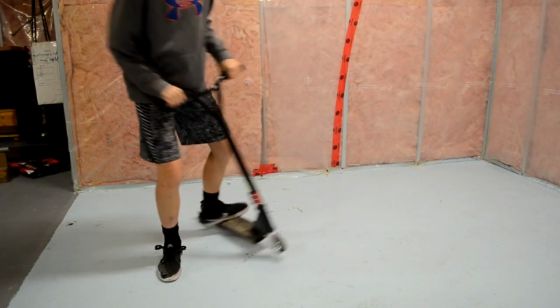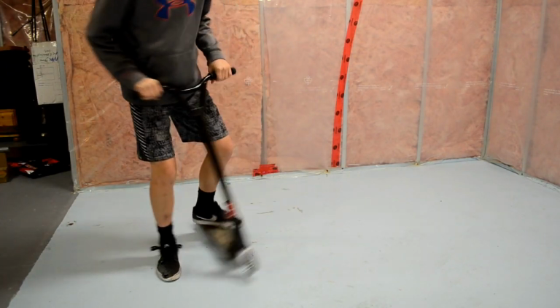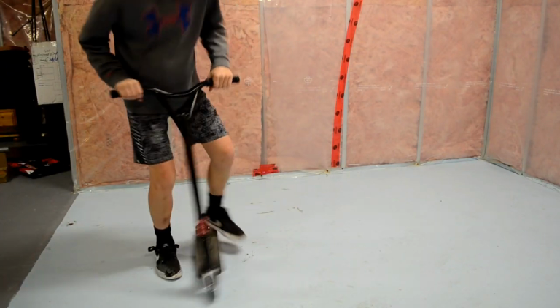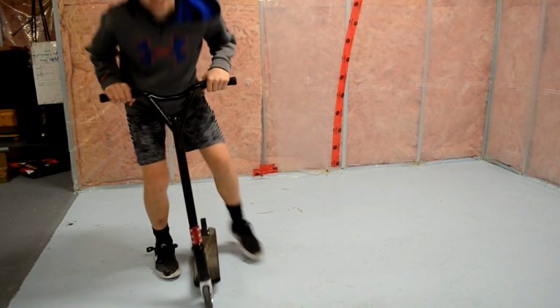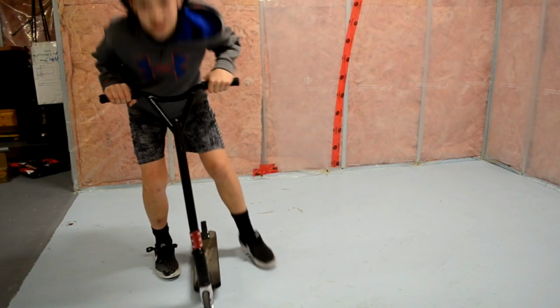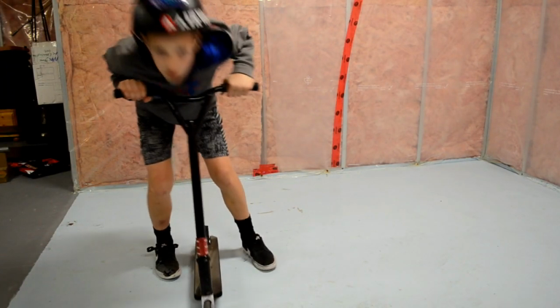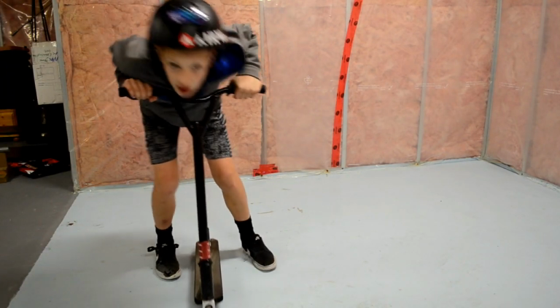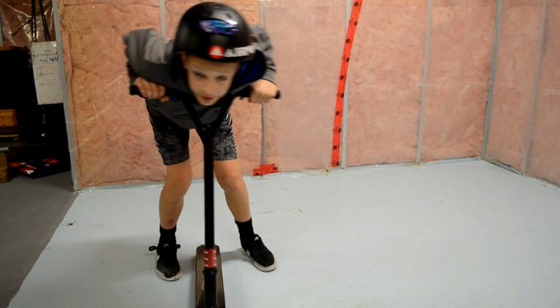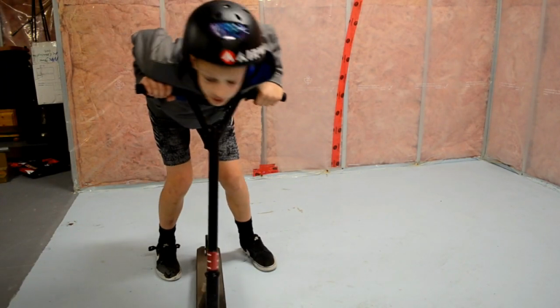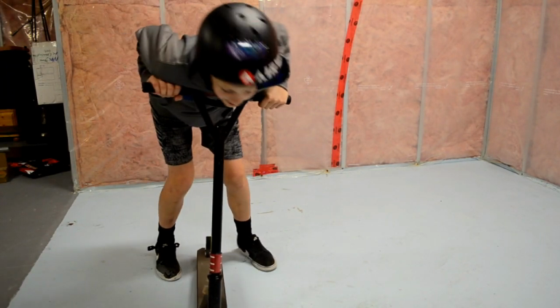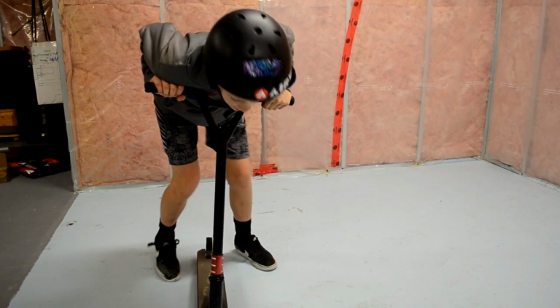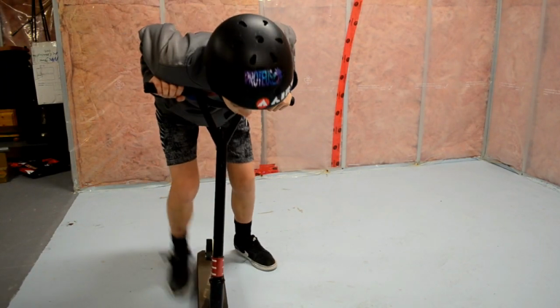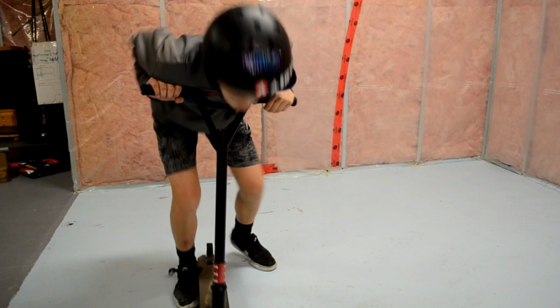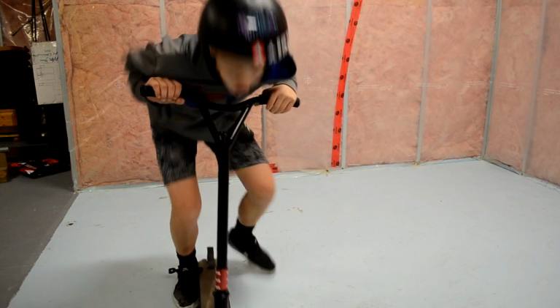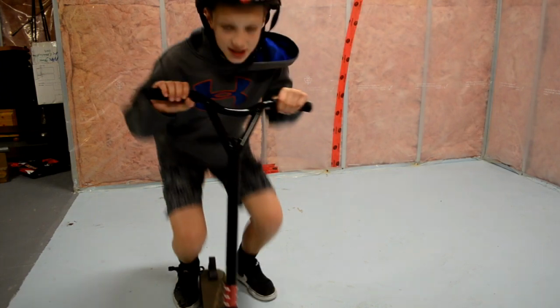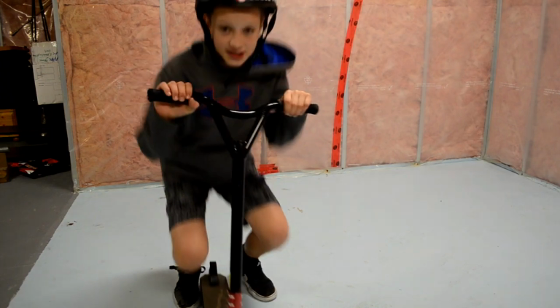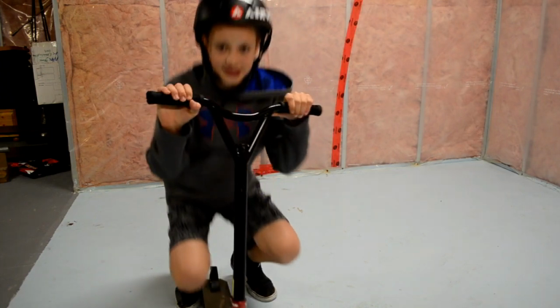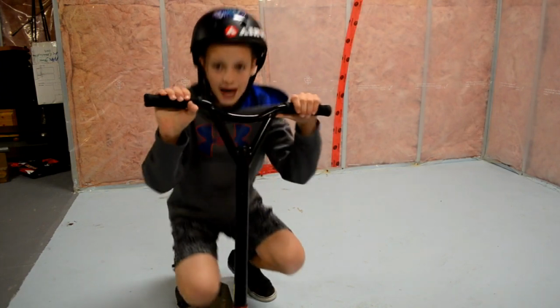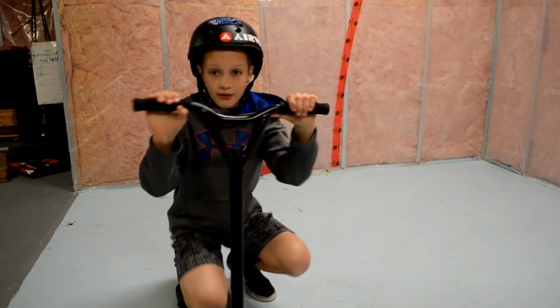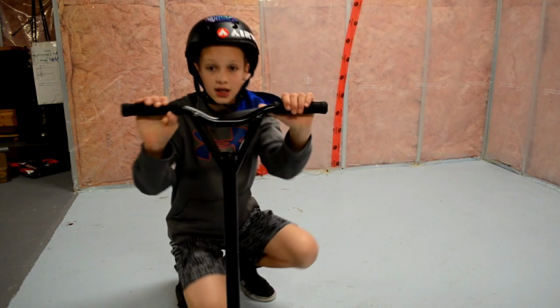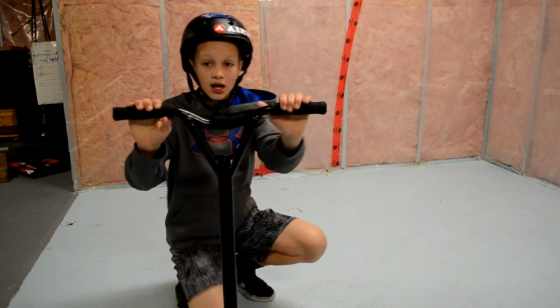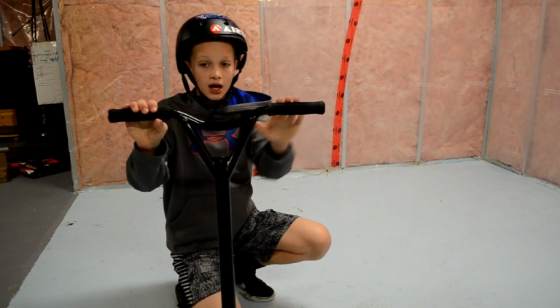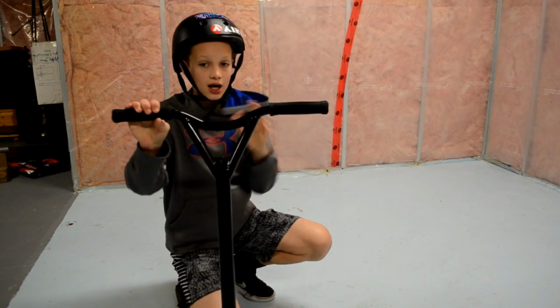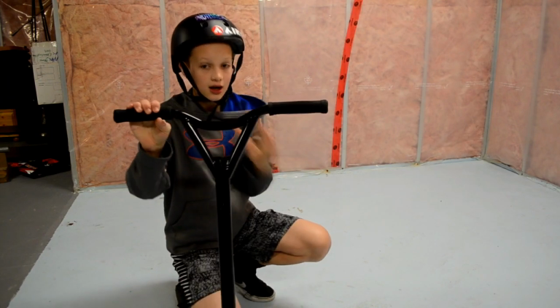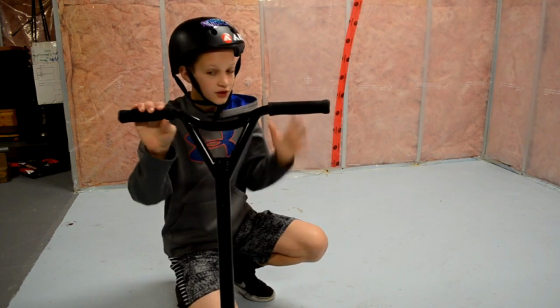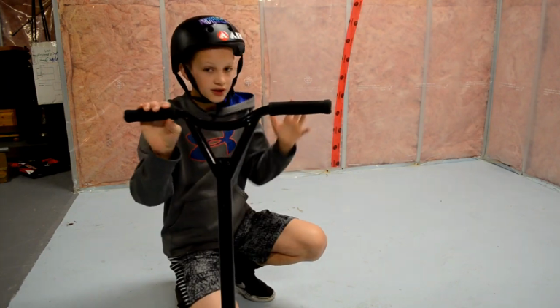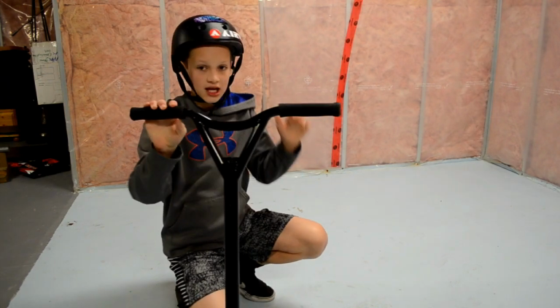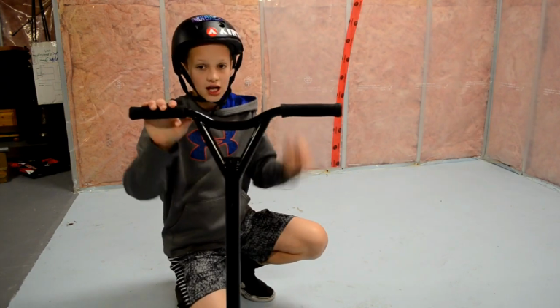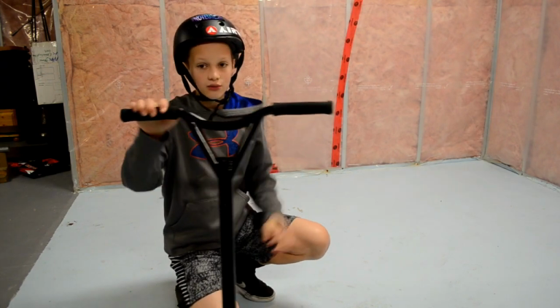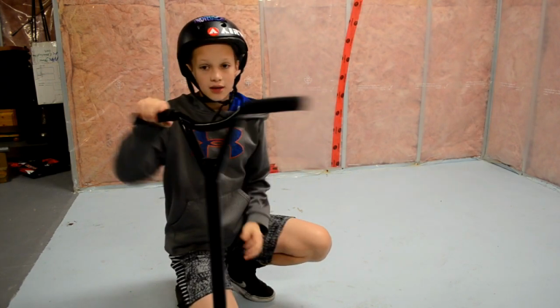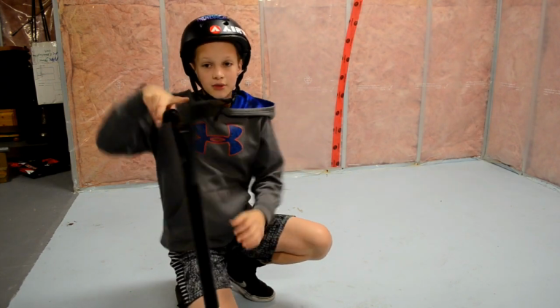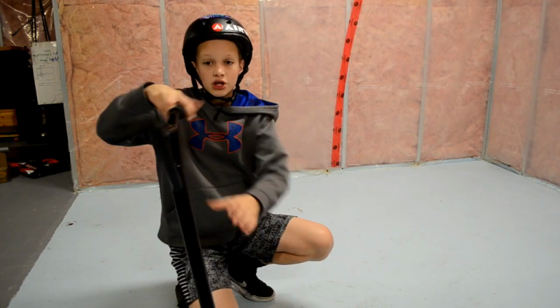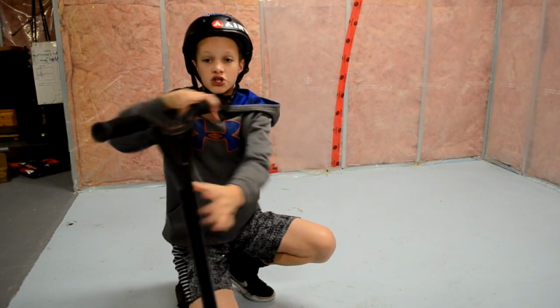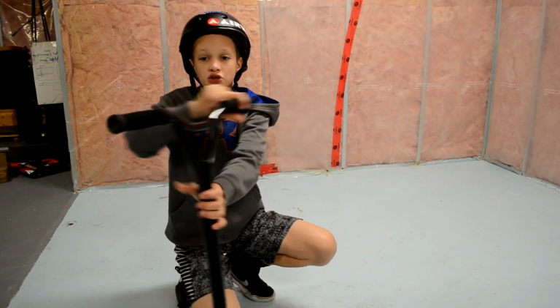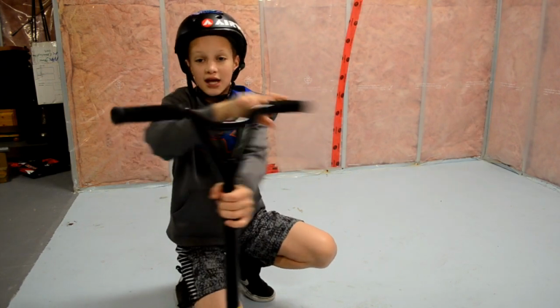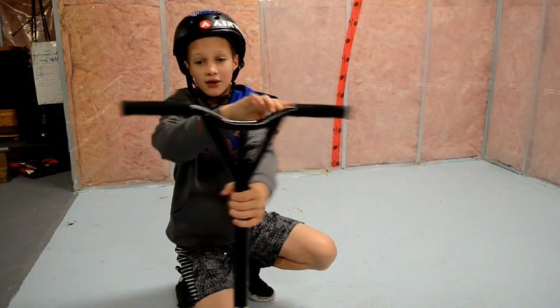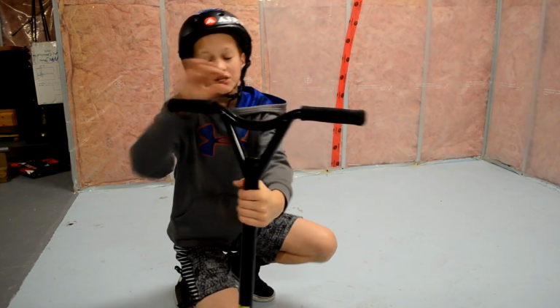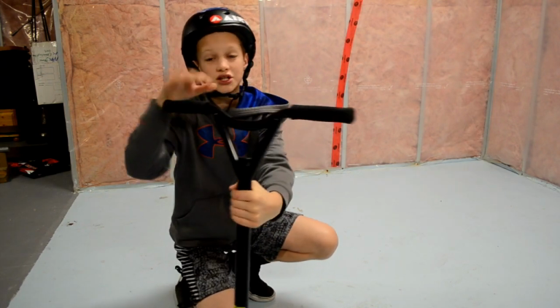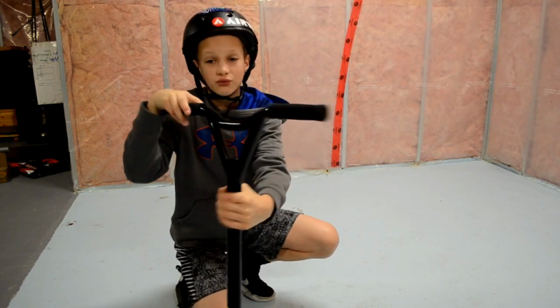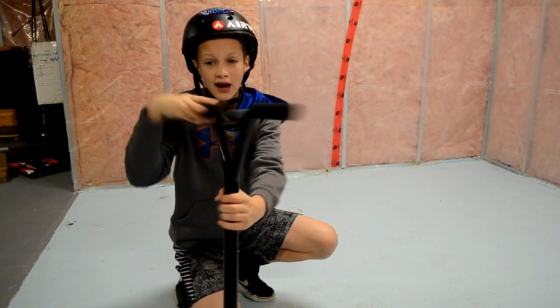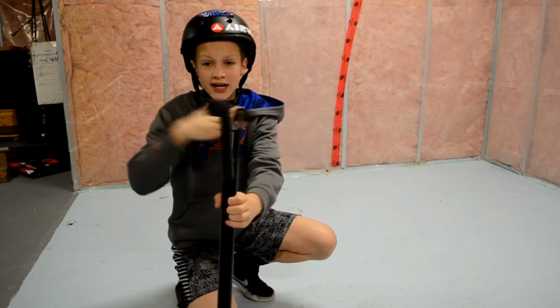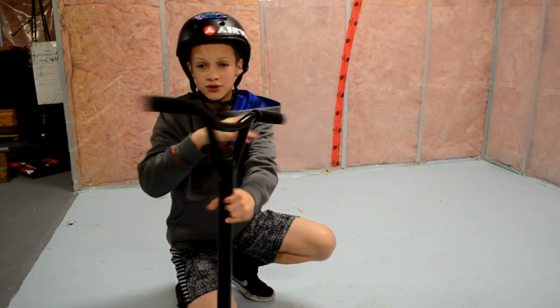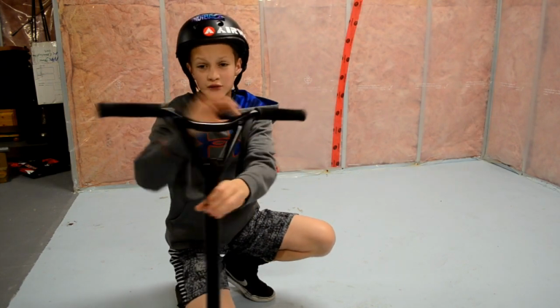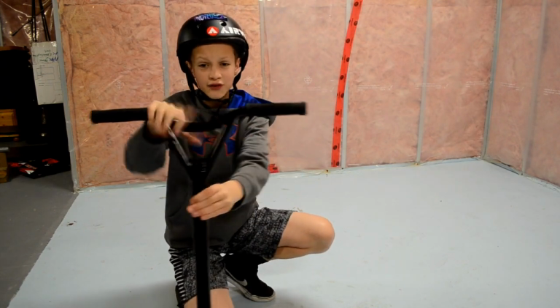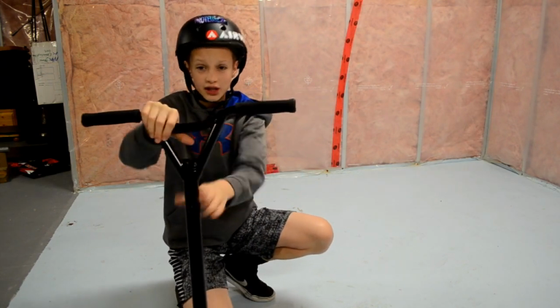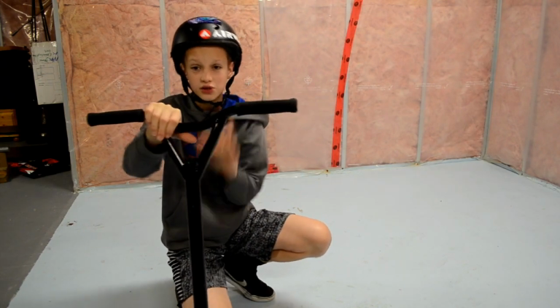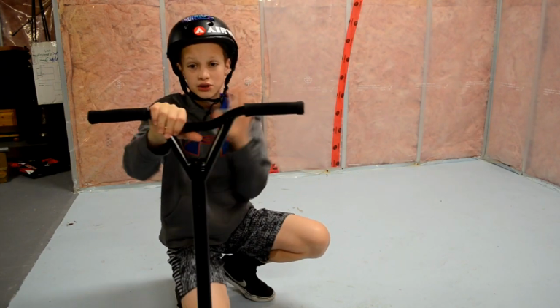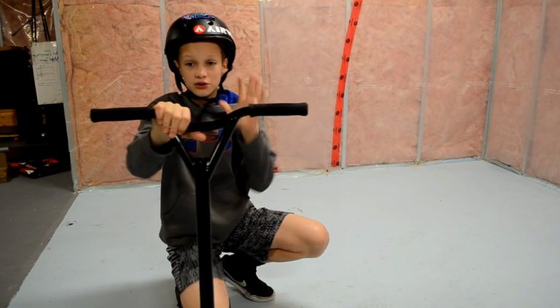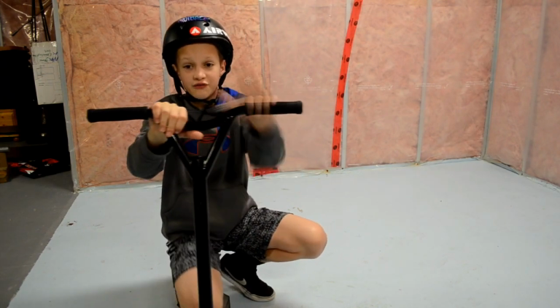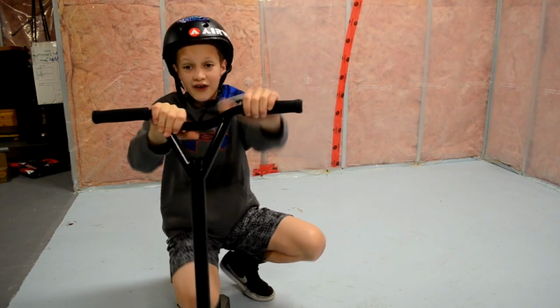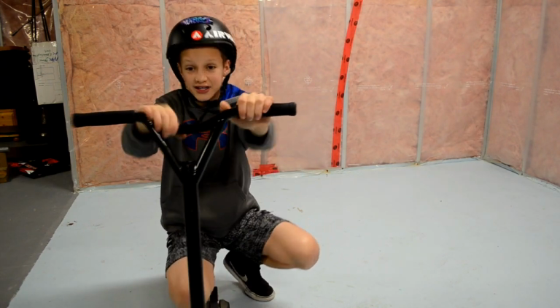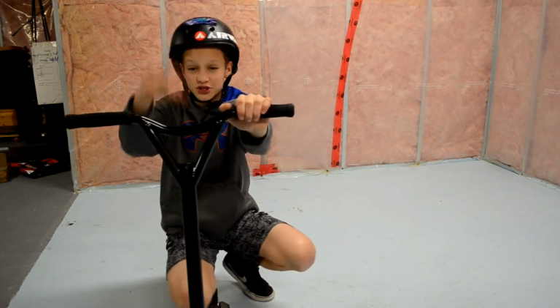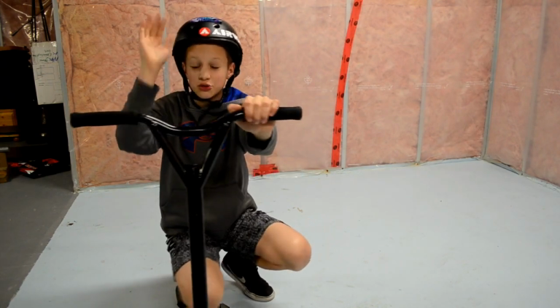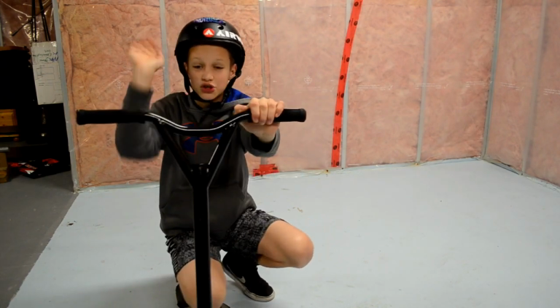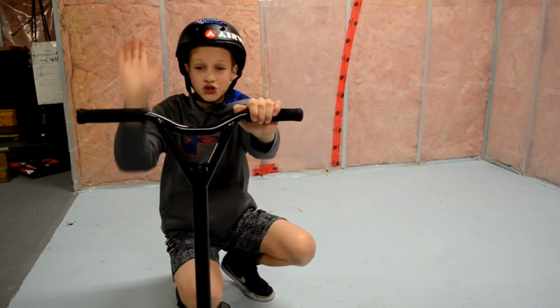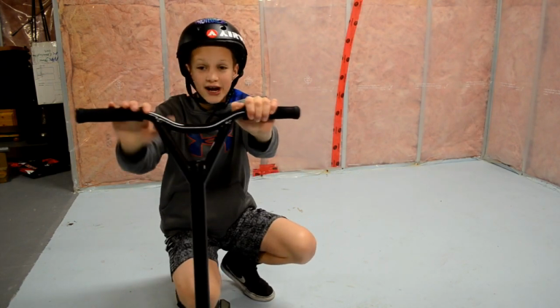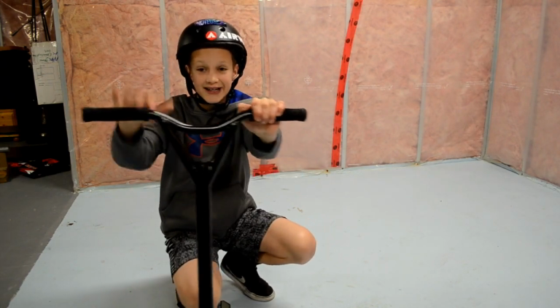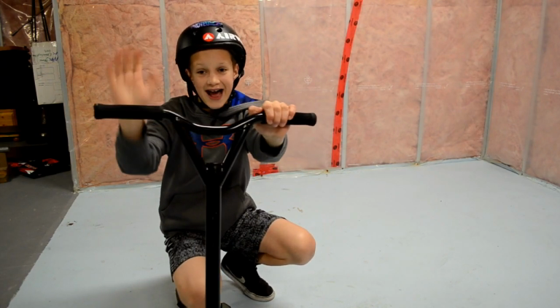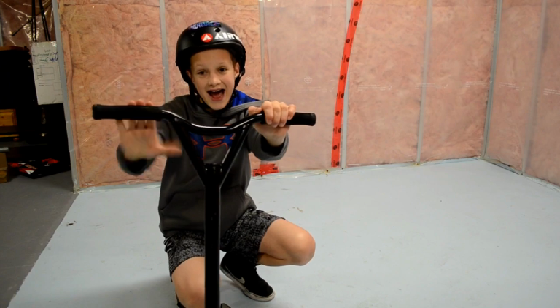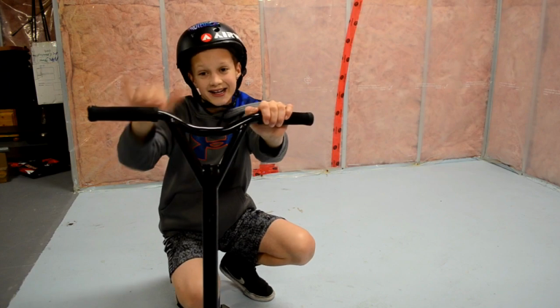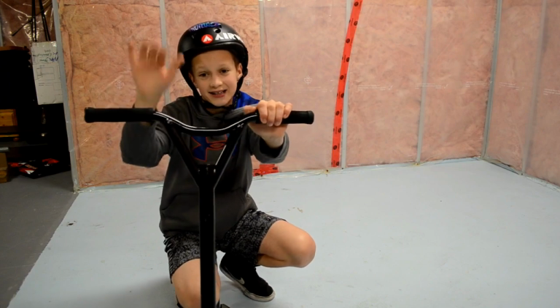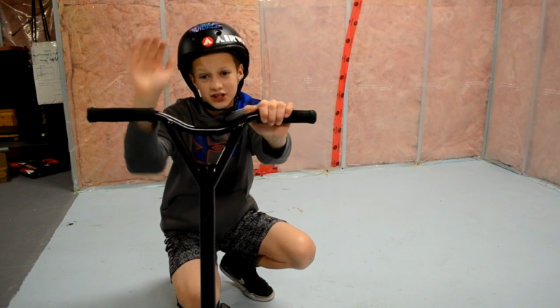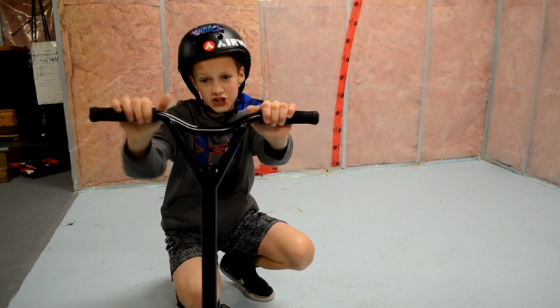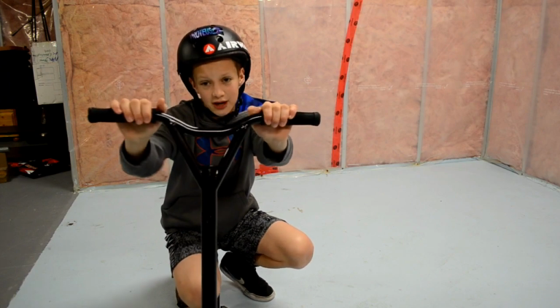This will help you get the motions down of your tailwhip so that when you're ready and you feel like you can do it fast, you can try and add in a jump.